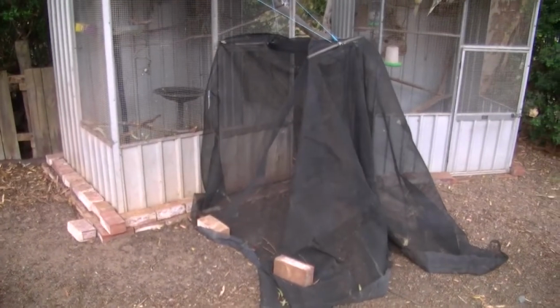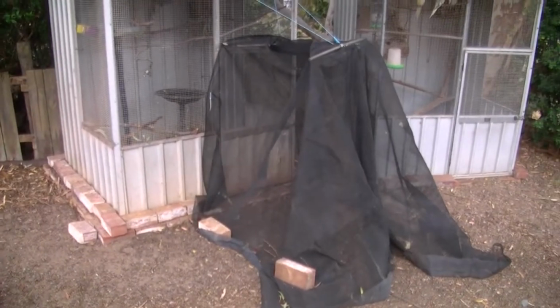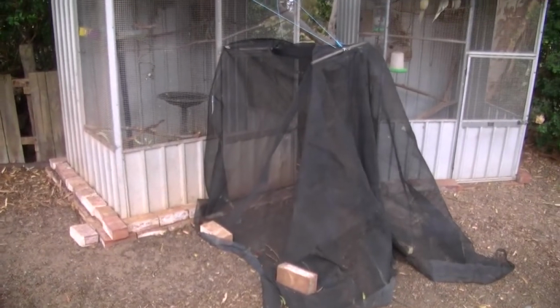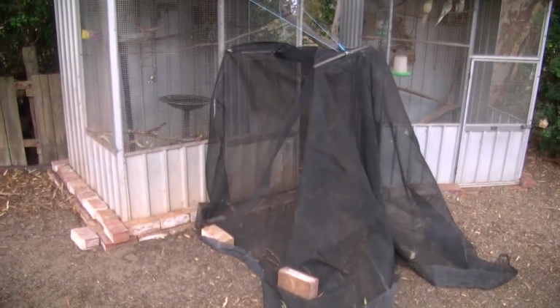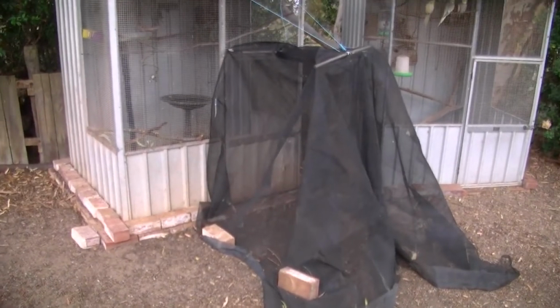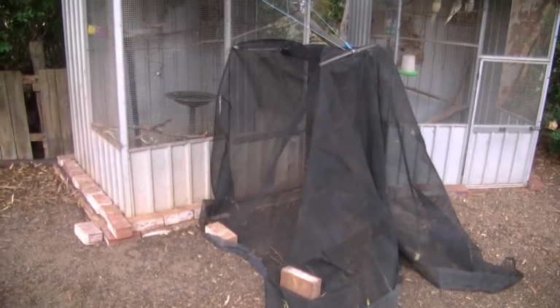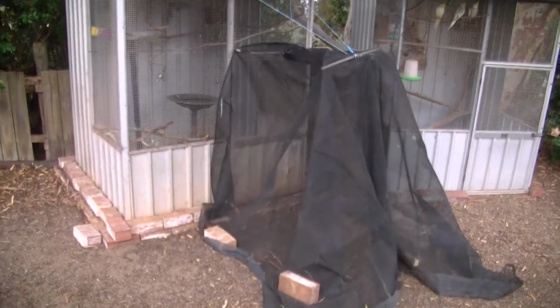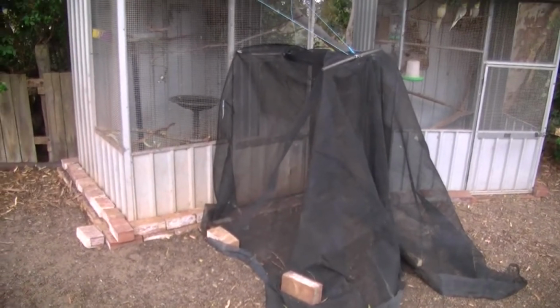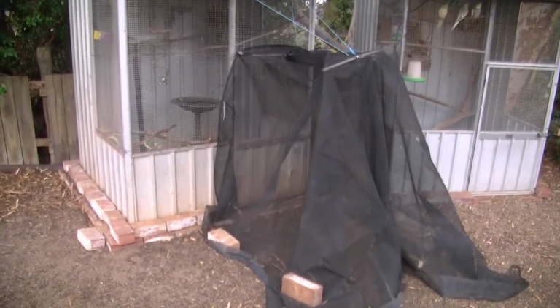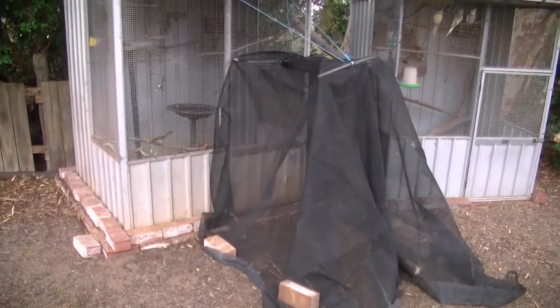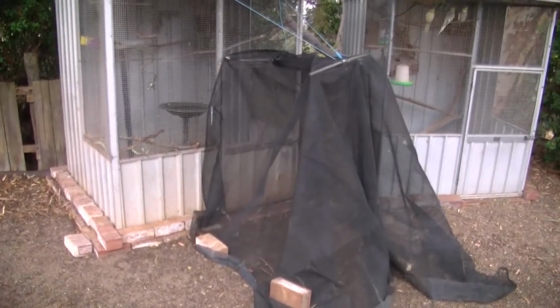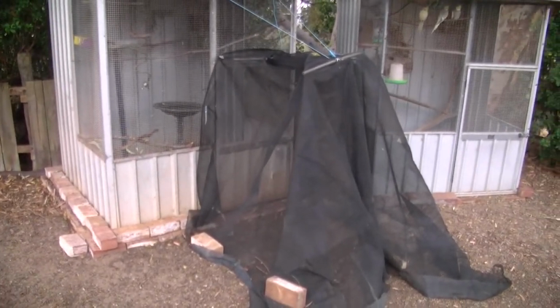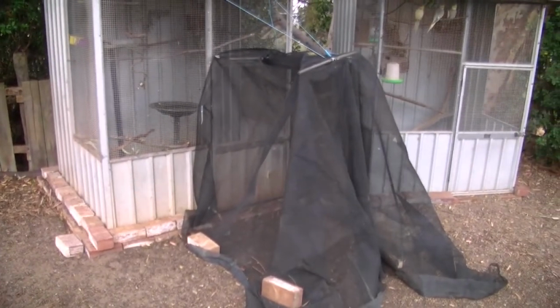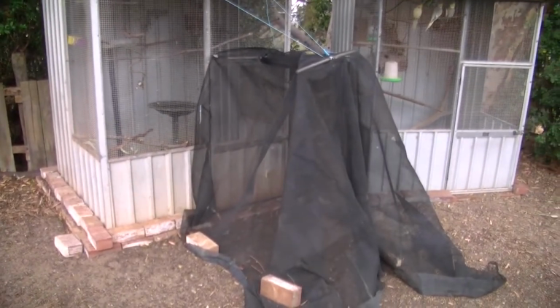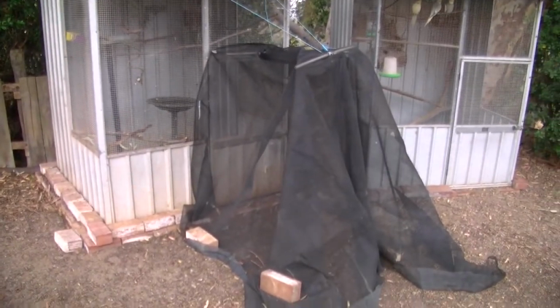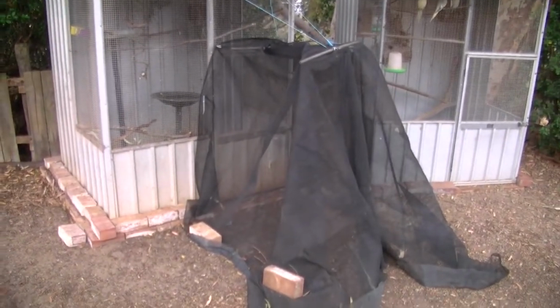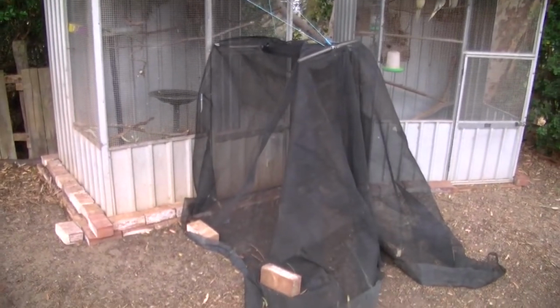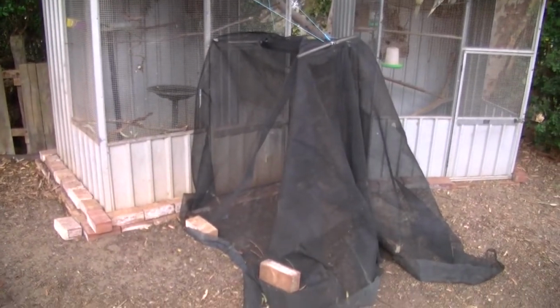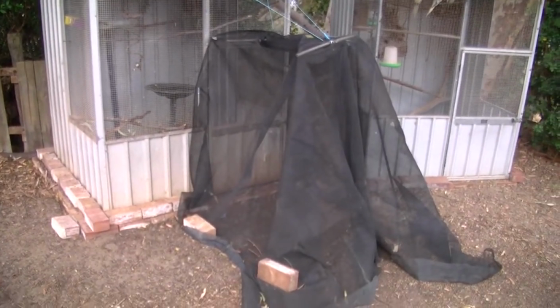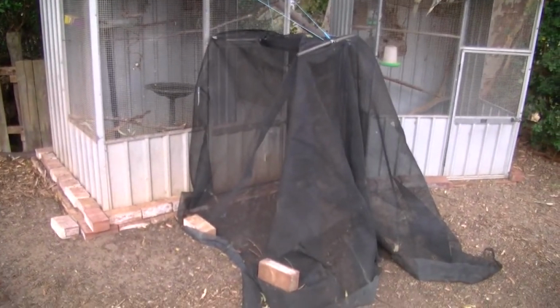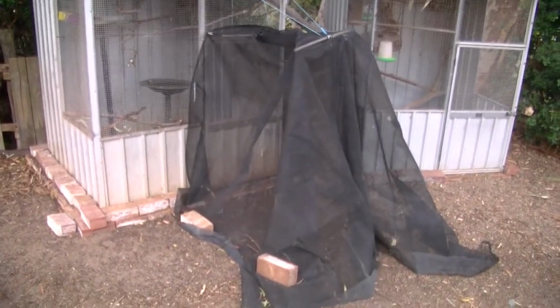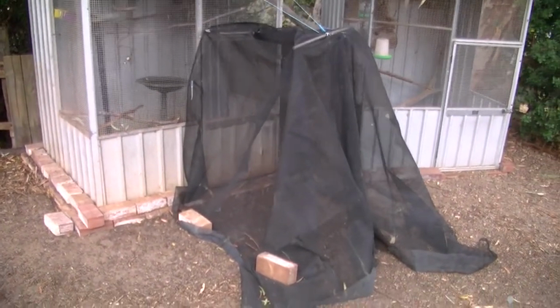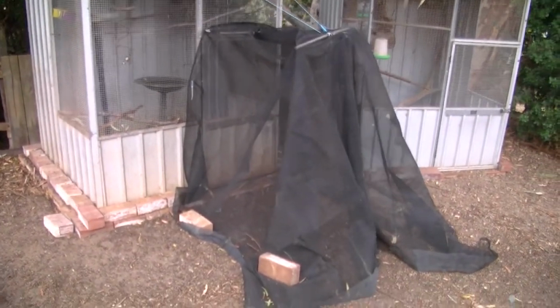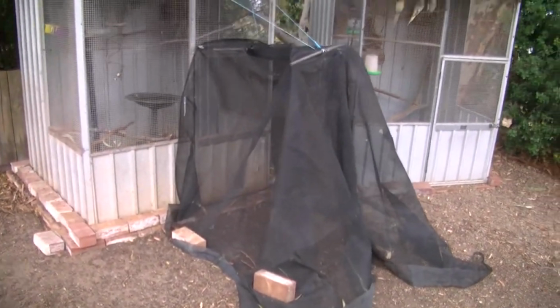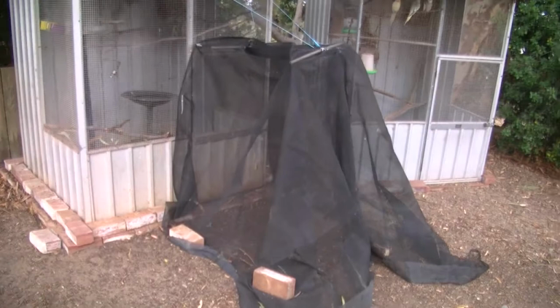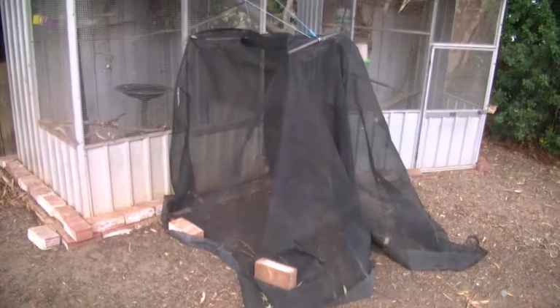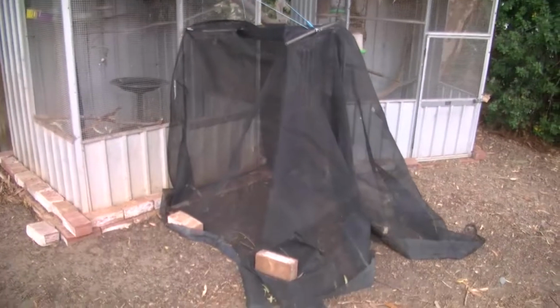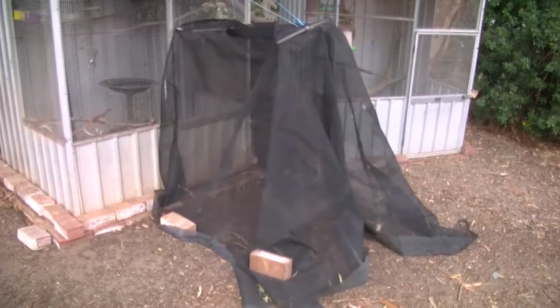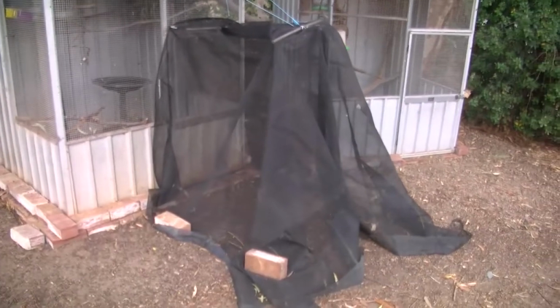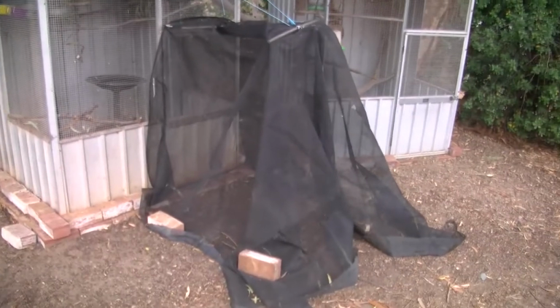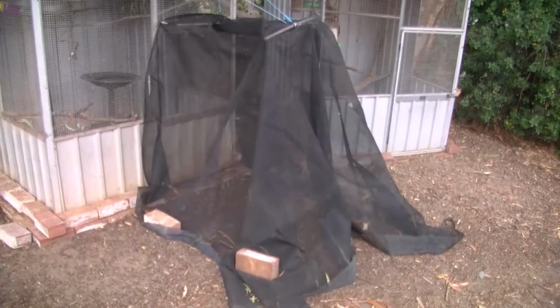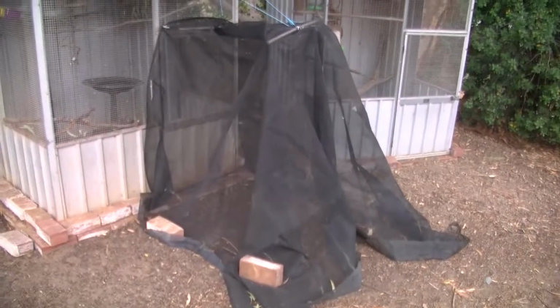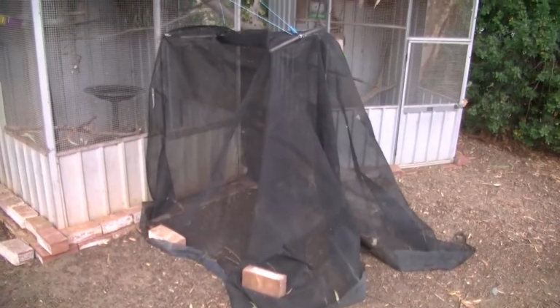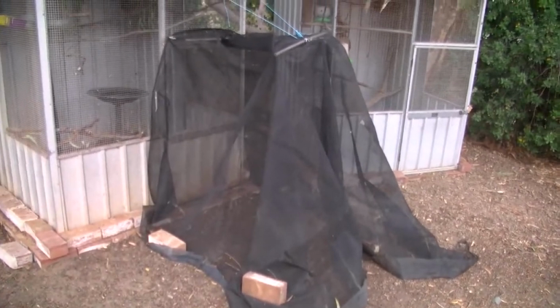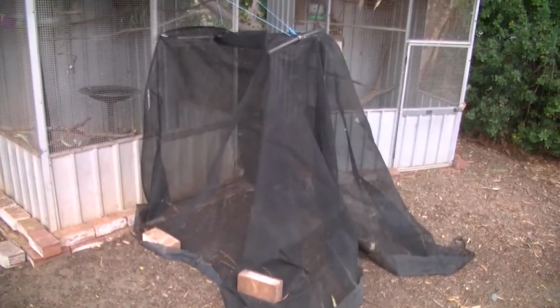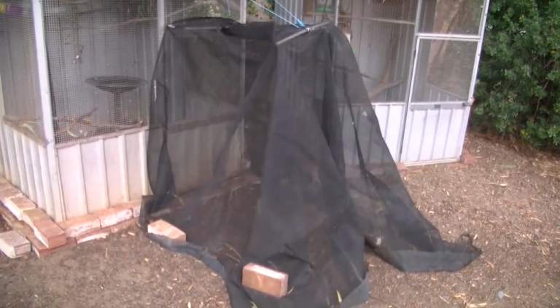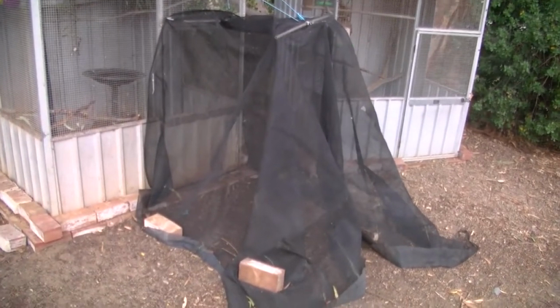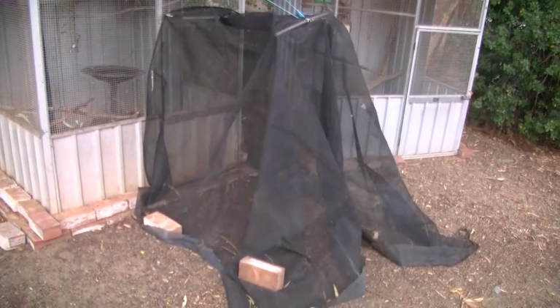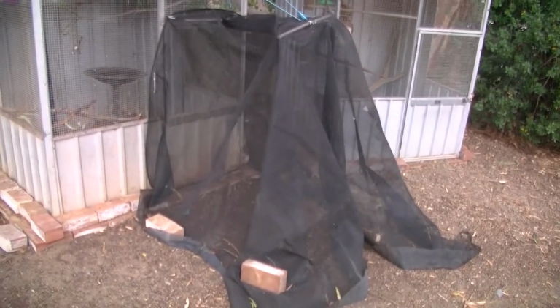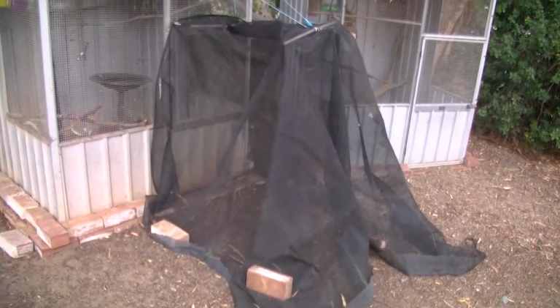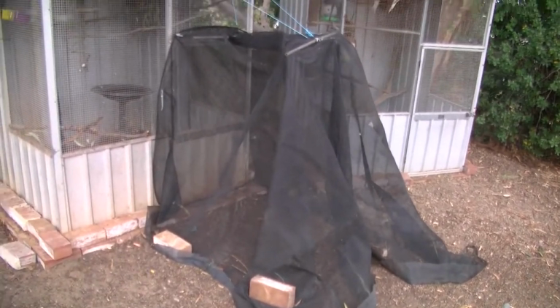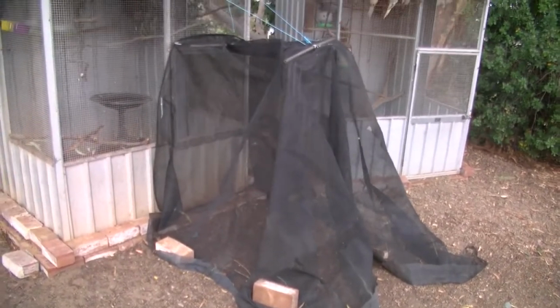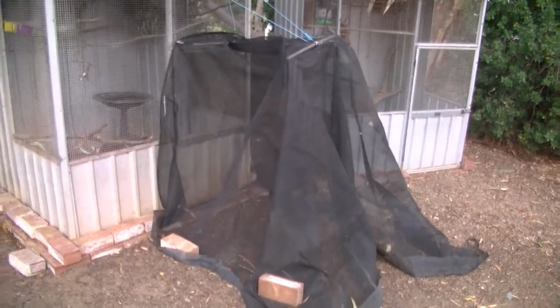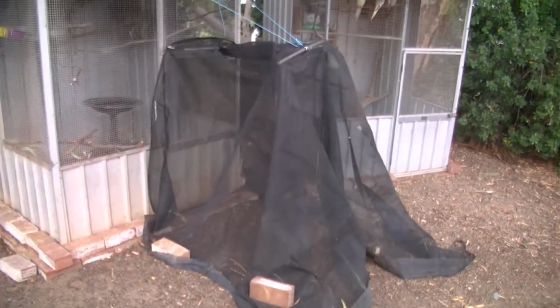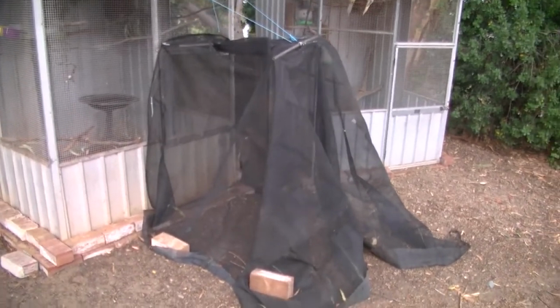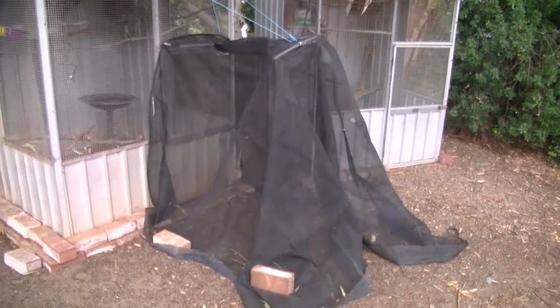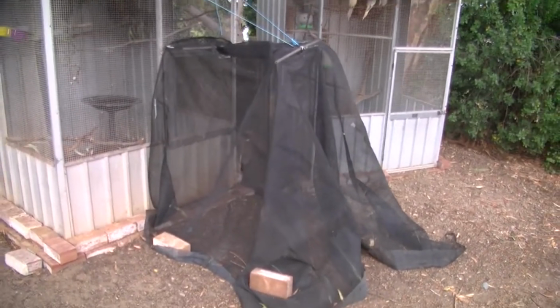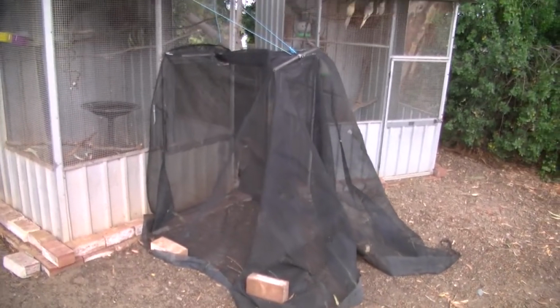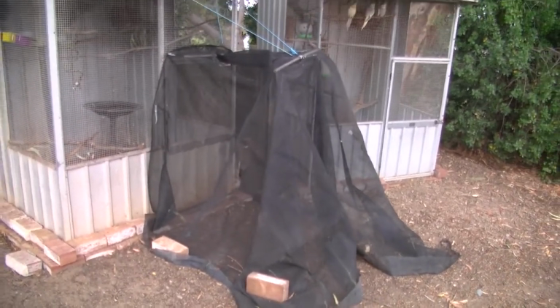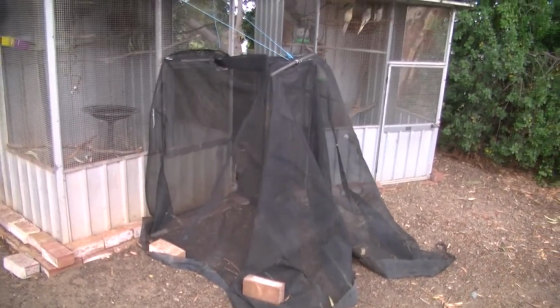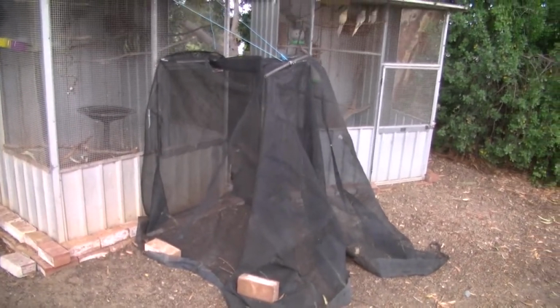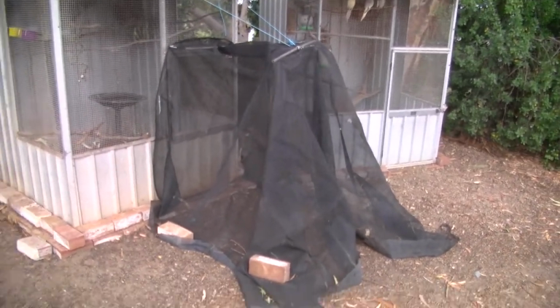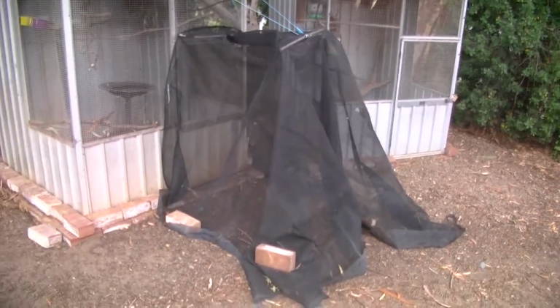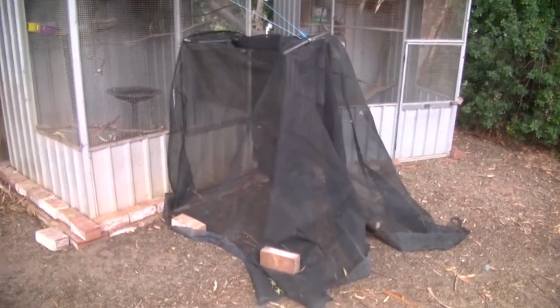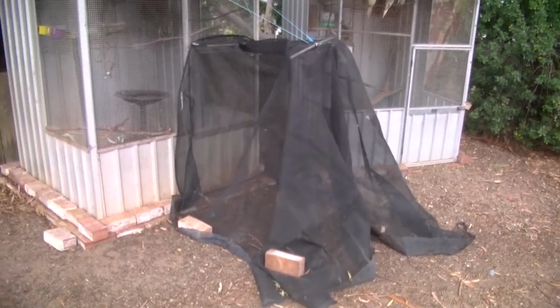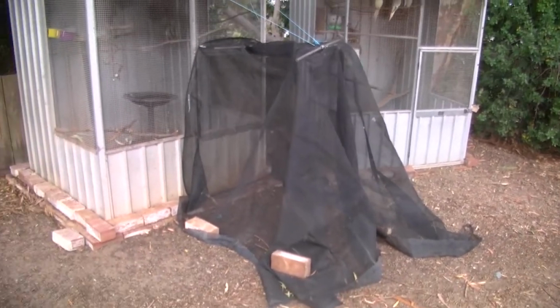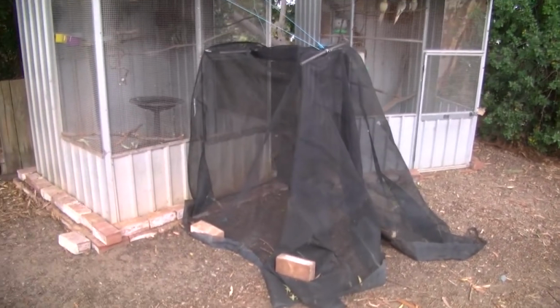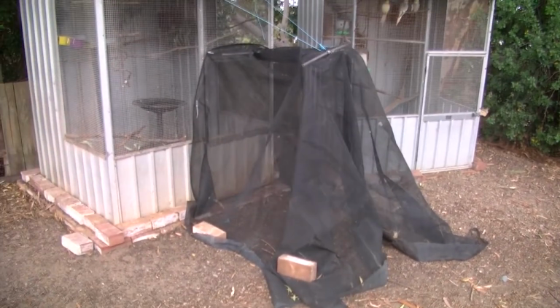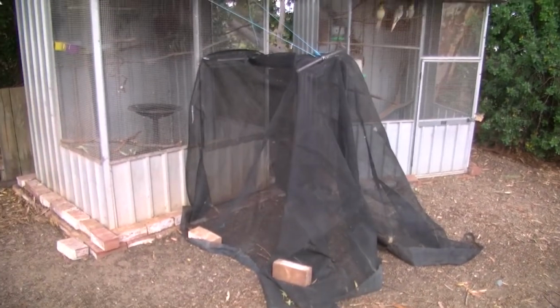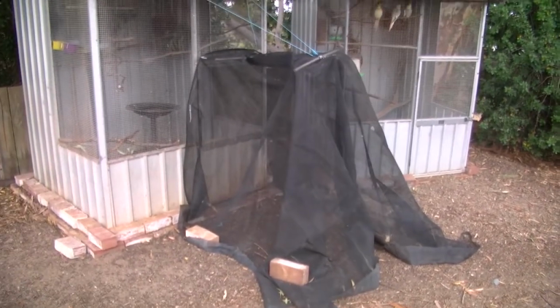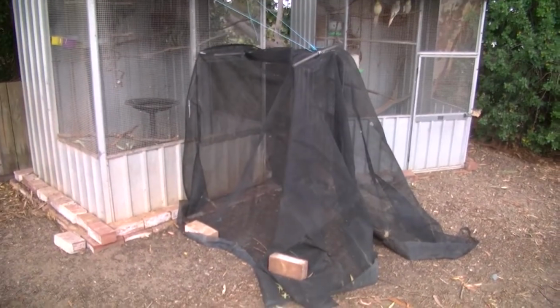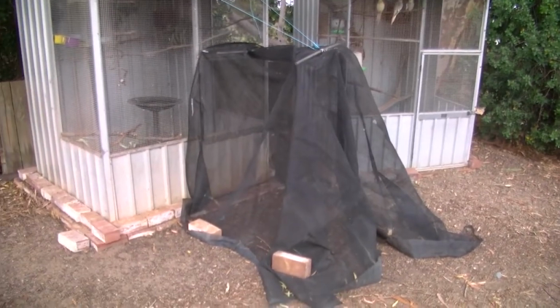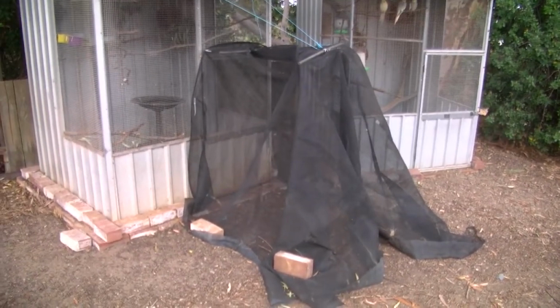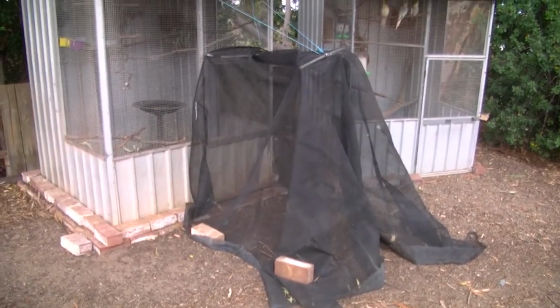I also thought I should let you know that this big black thing is the double door system that I've made. I'll be posting a video on that soon about how I made it and how it works.